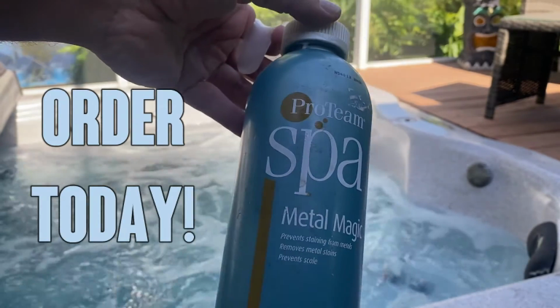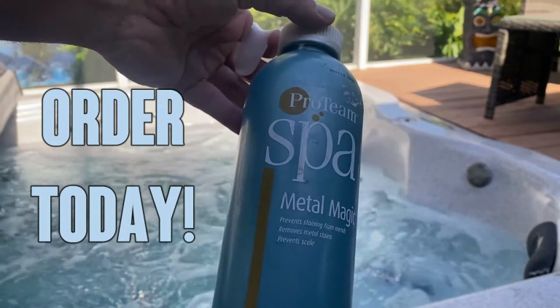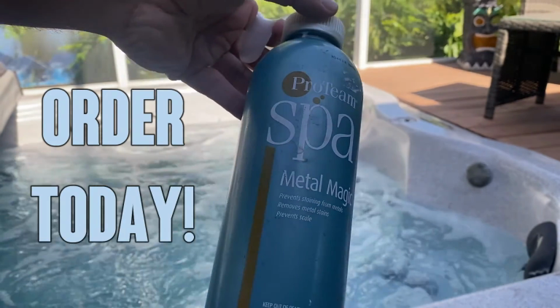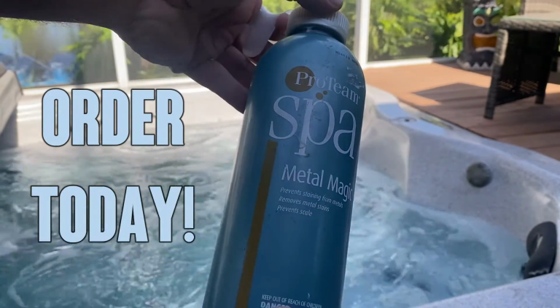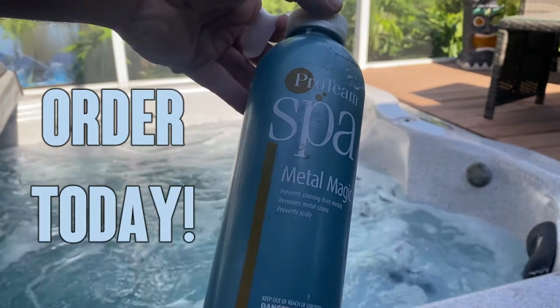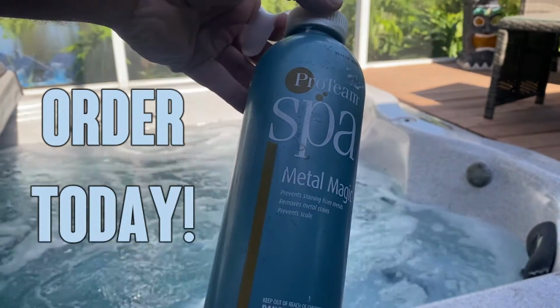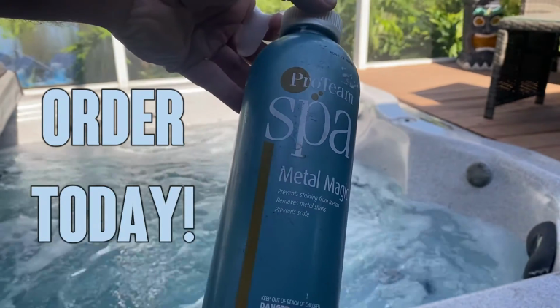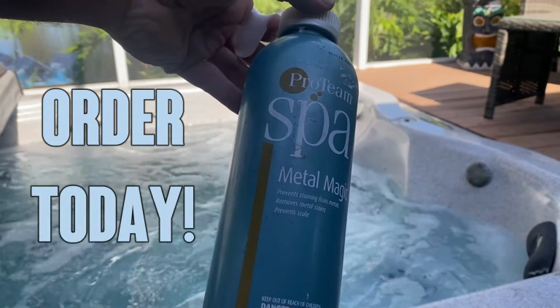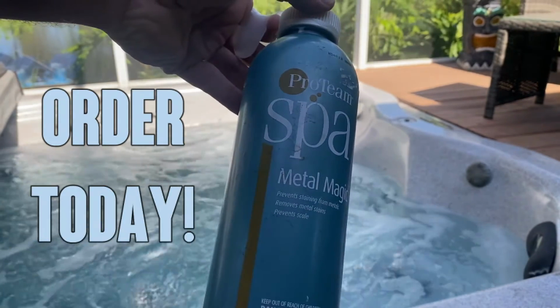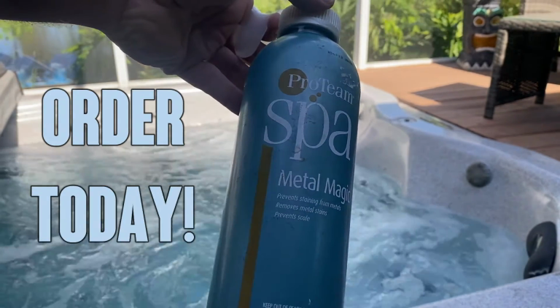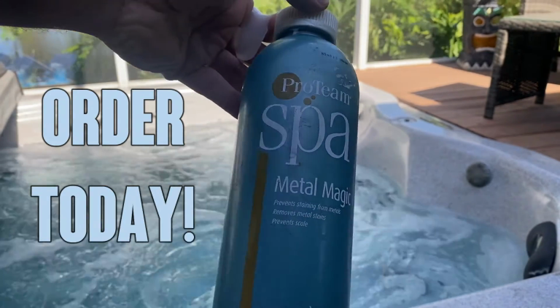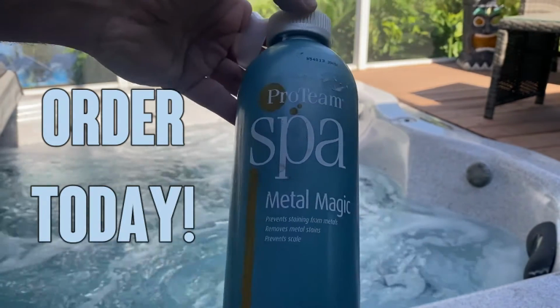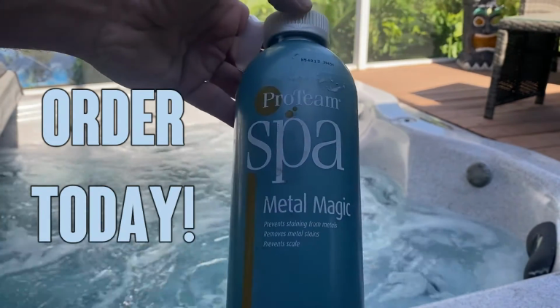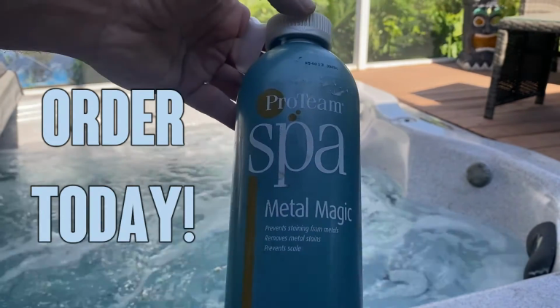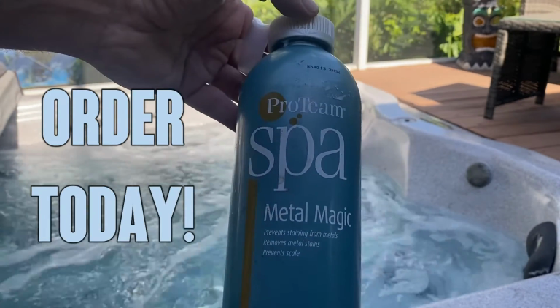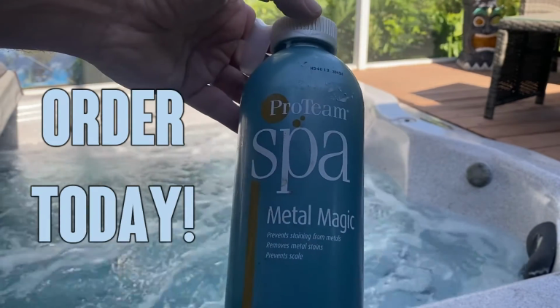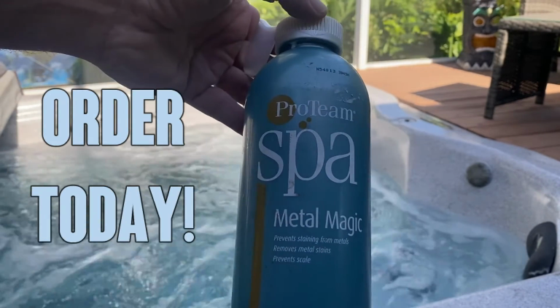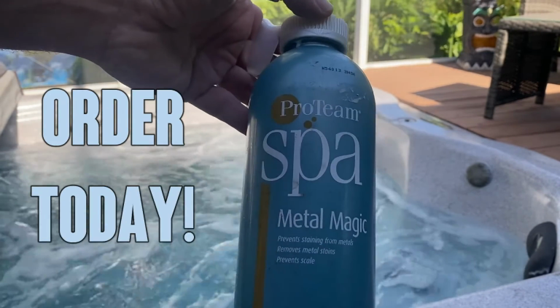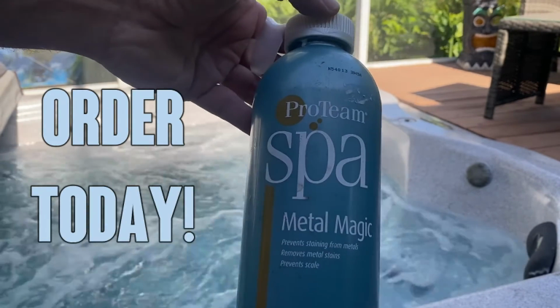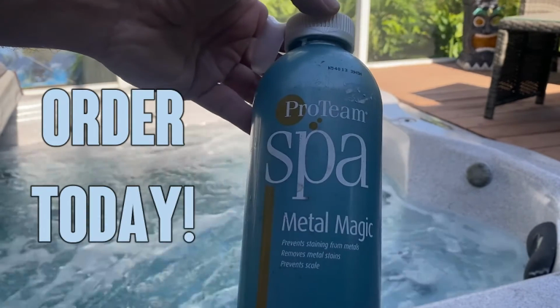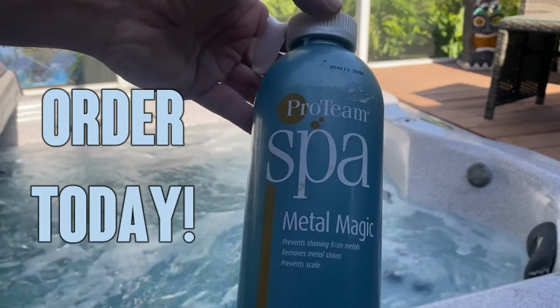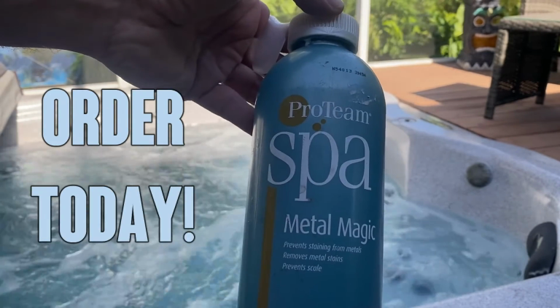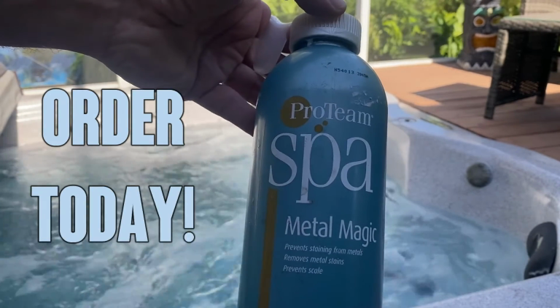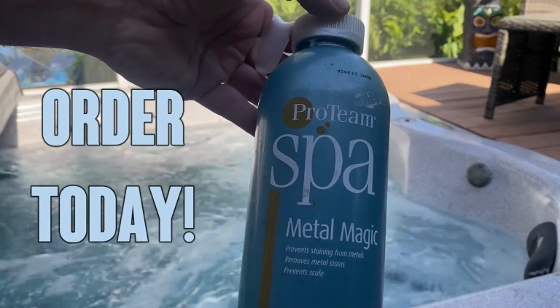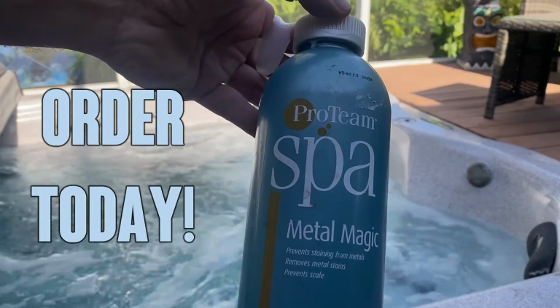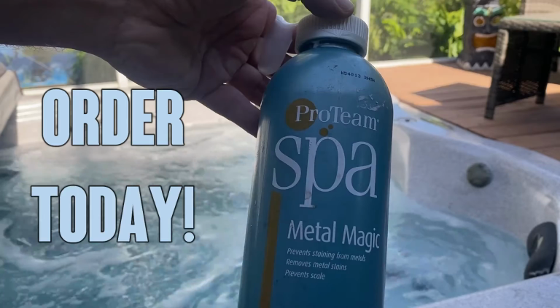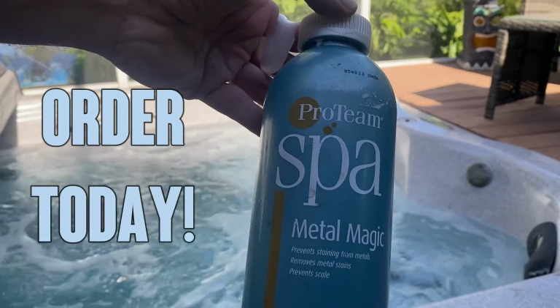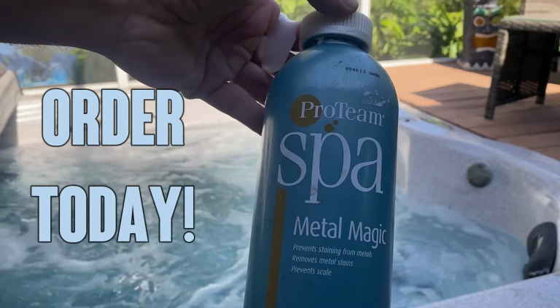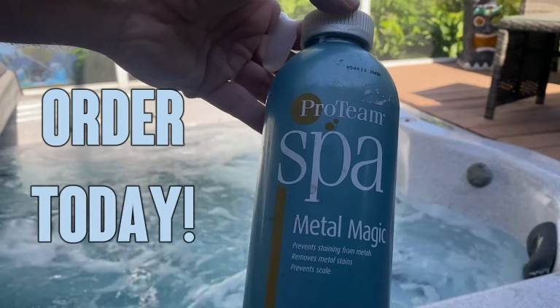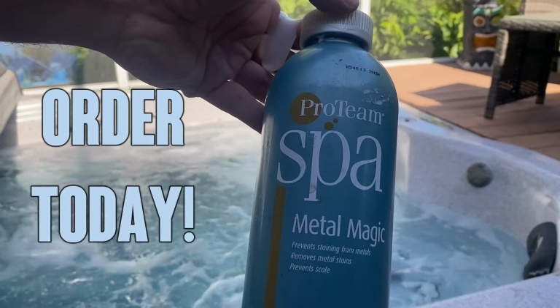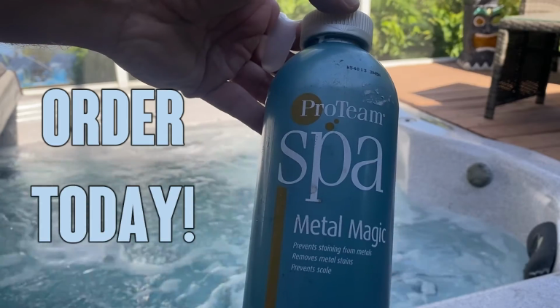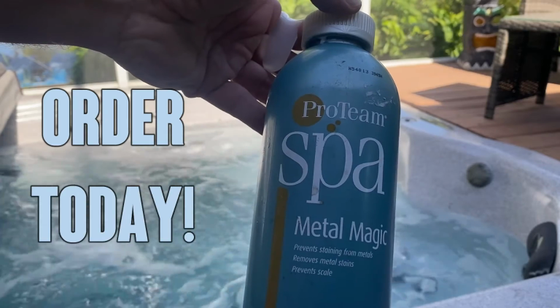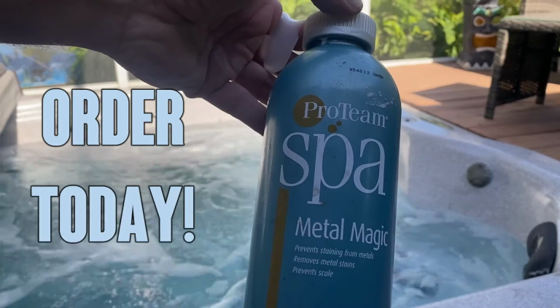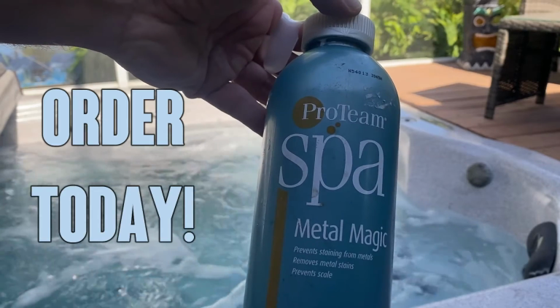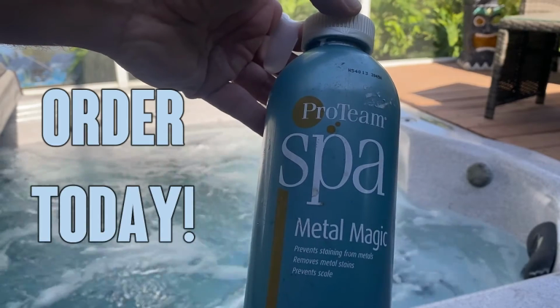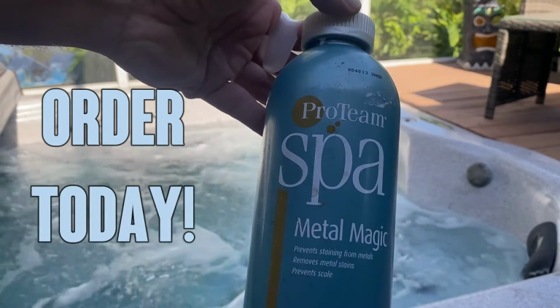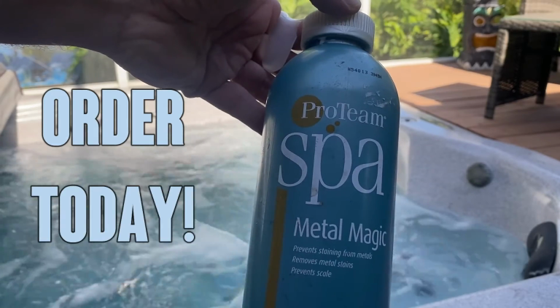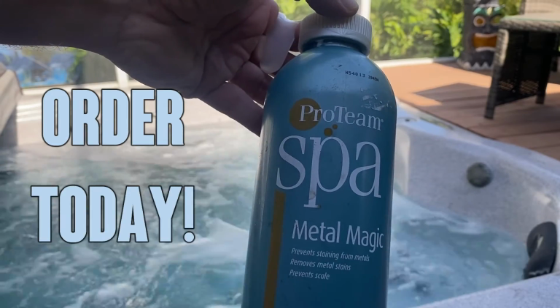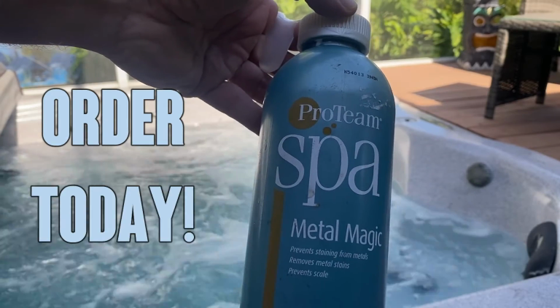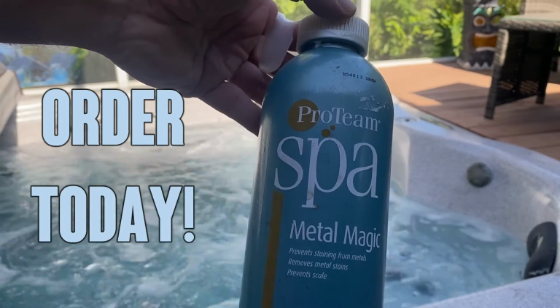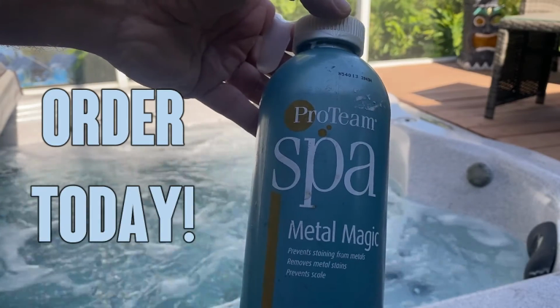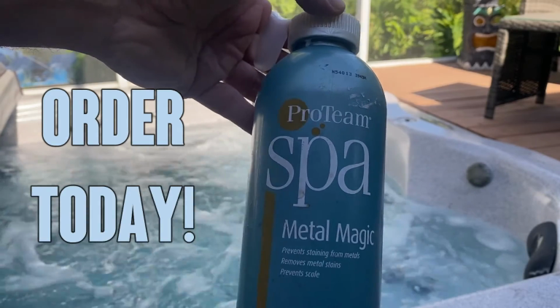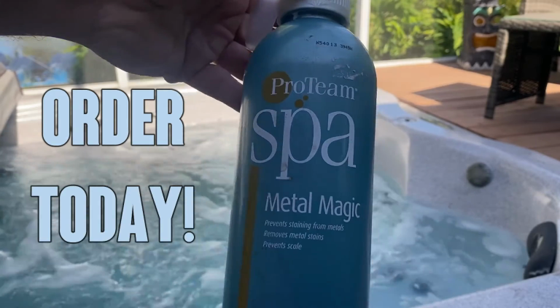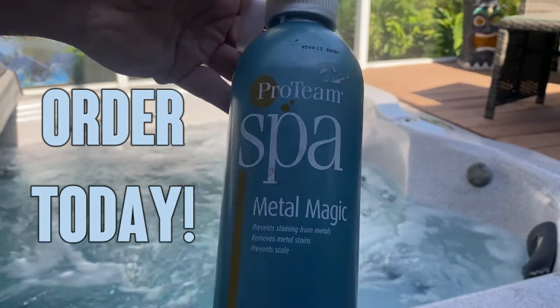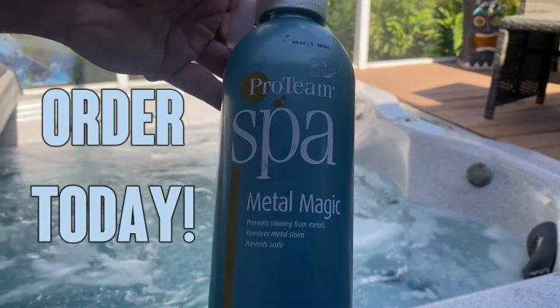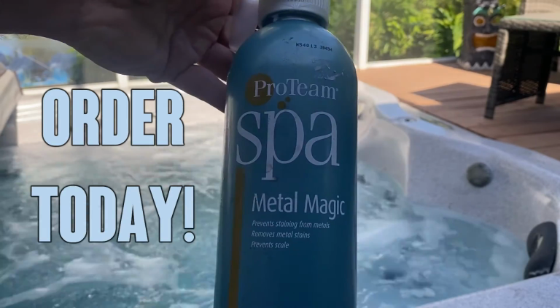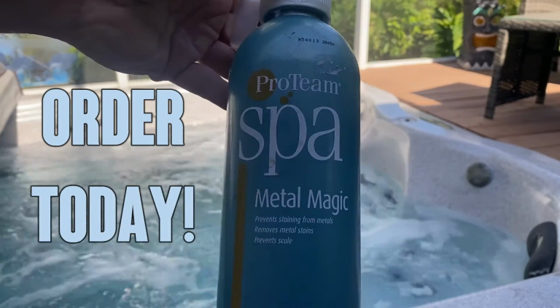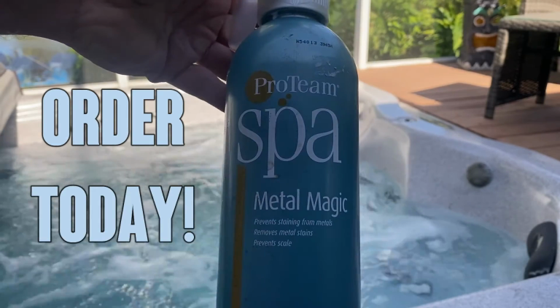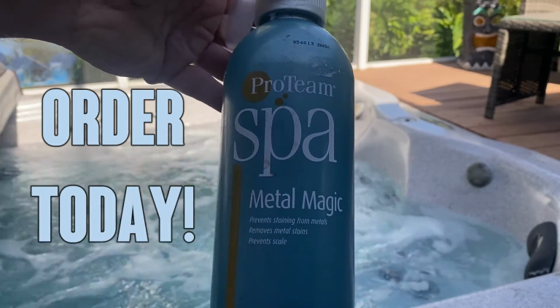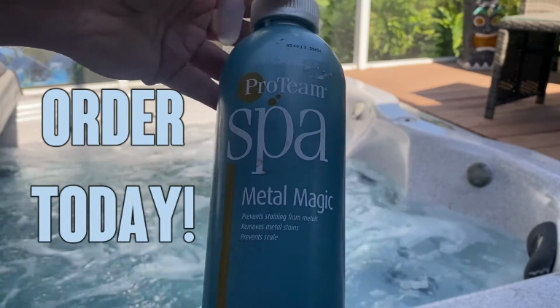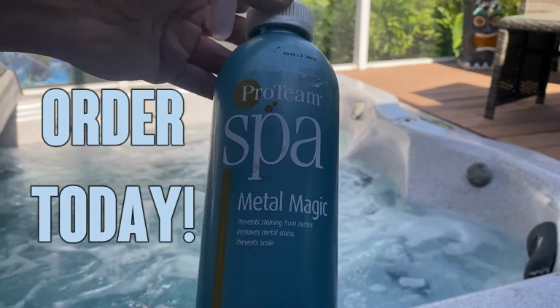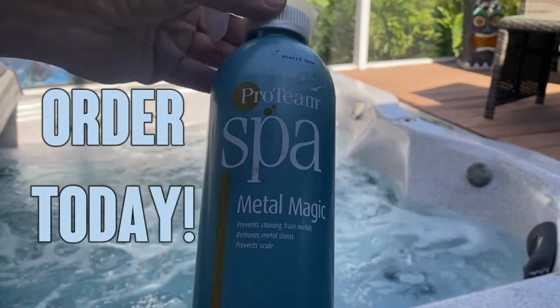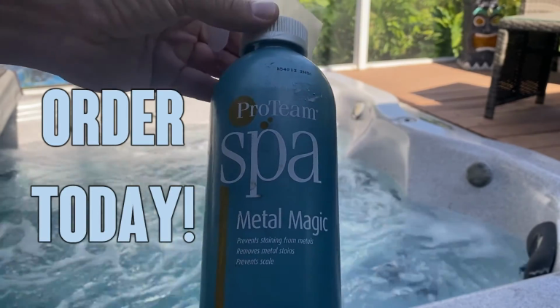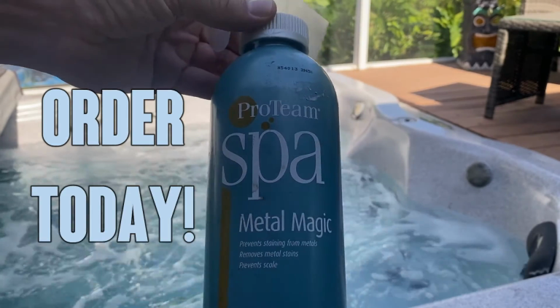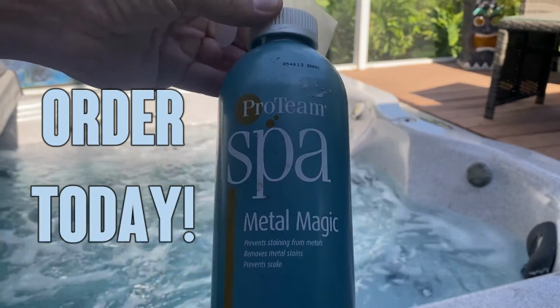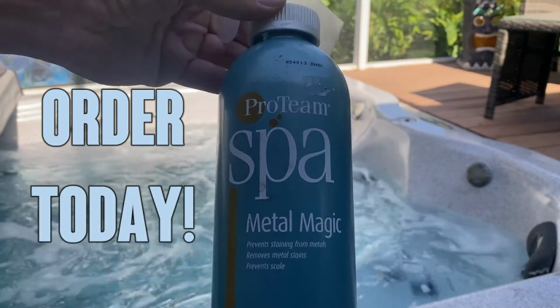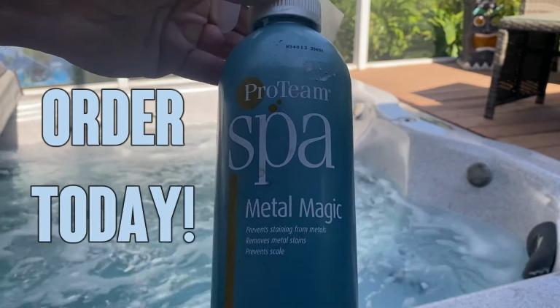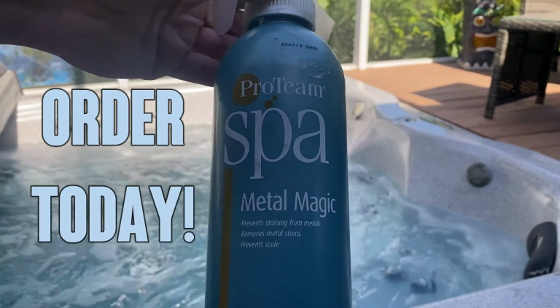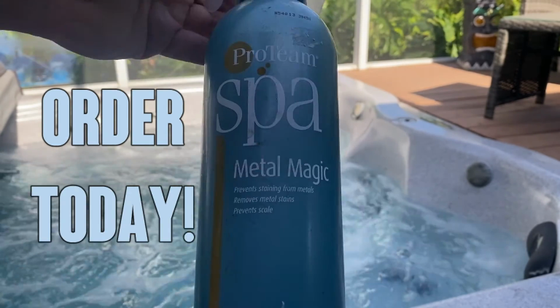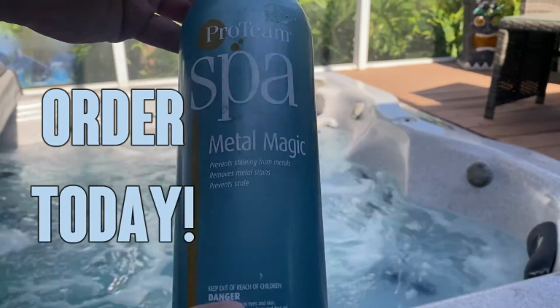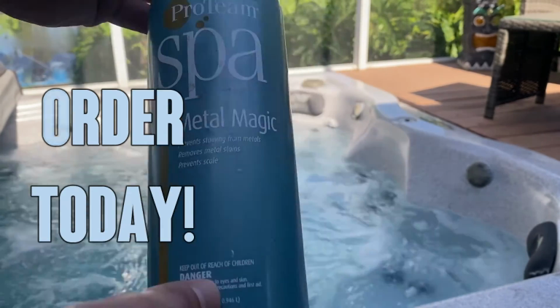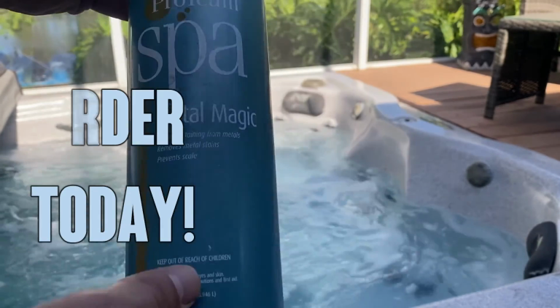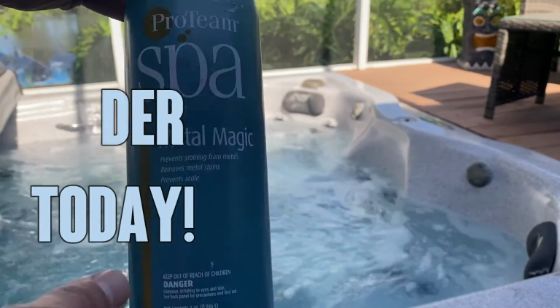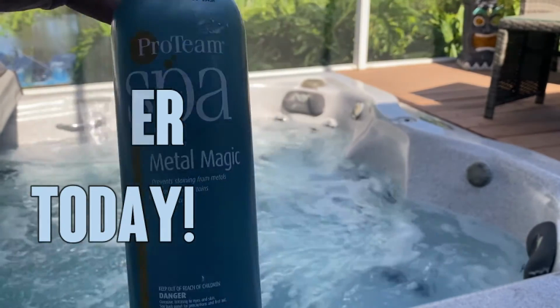Keep out of reach of children. And again, Croteam Spa's Metal Magic — this is a great product. Order today, you won't be disappointed.